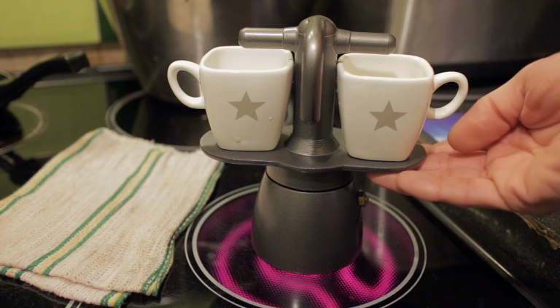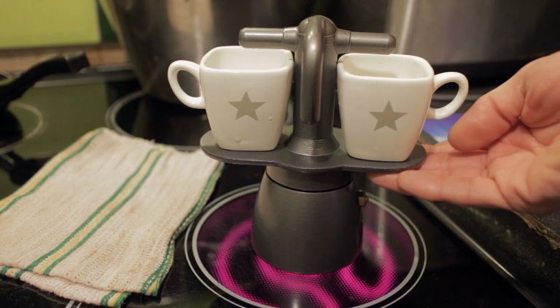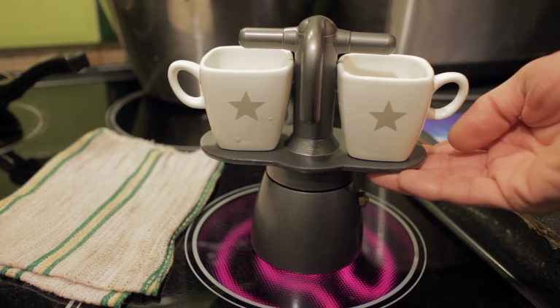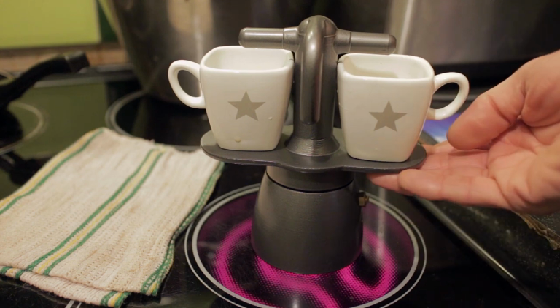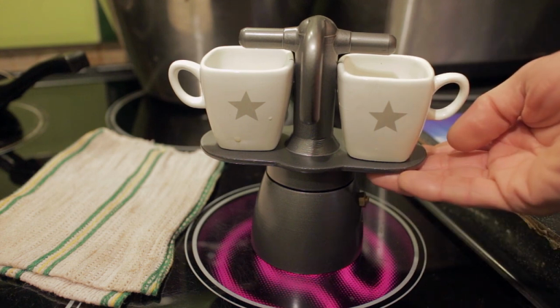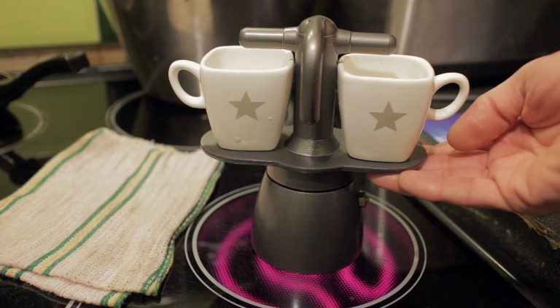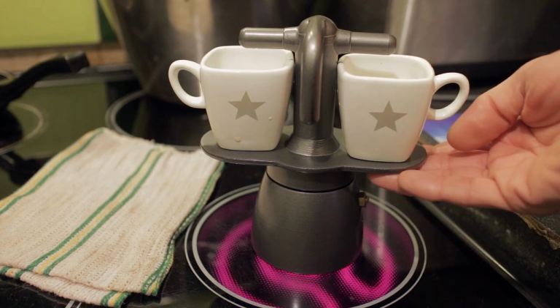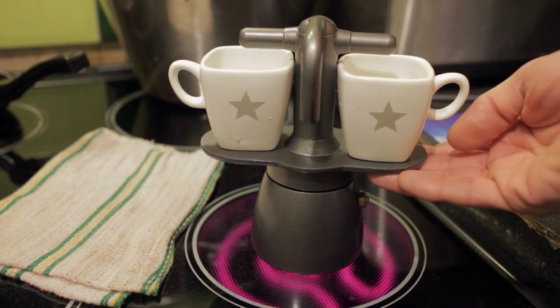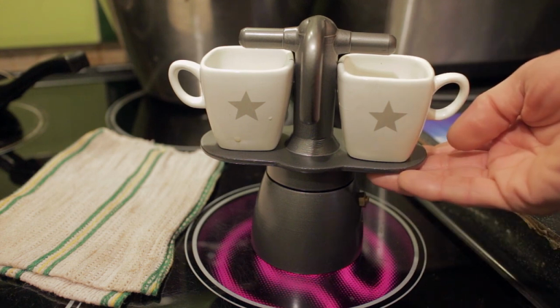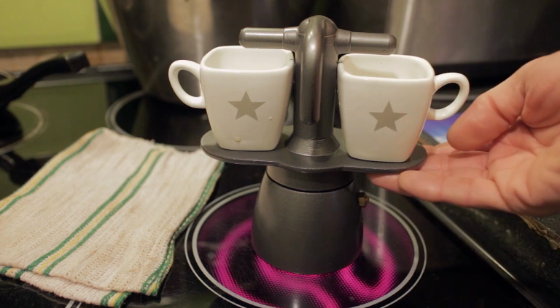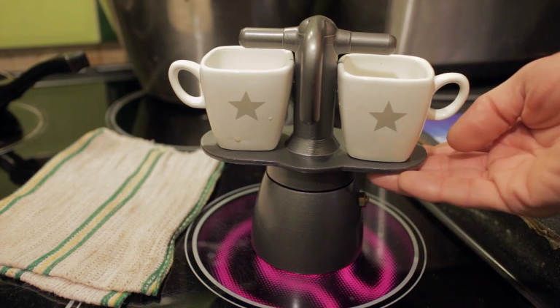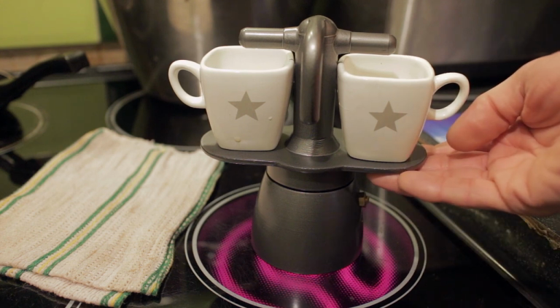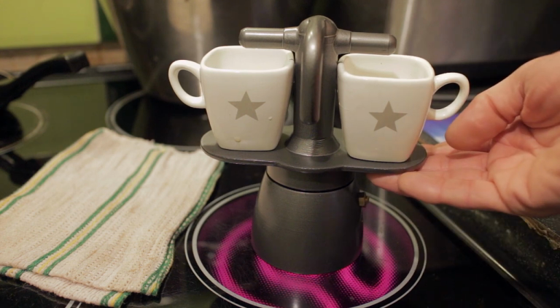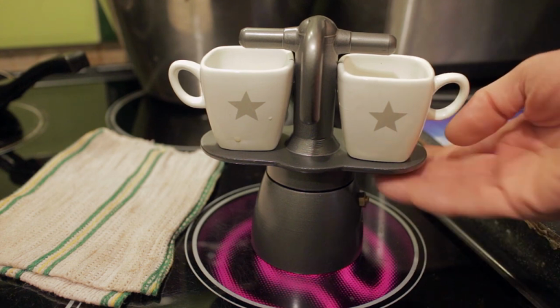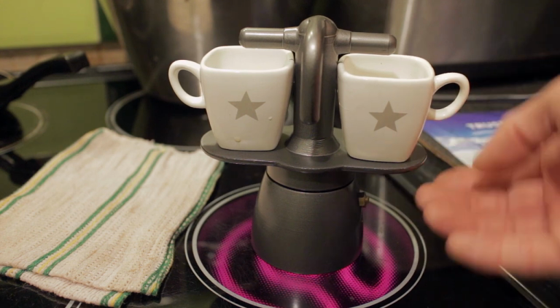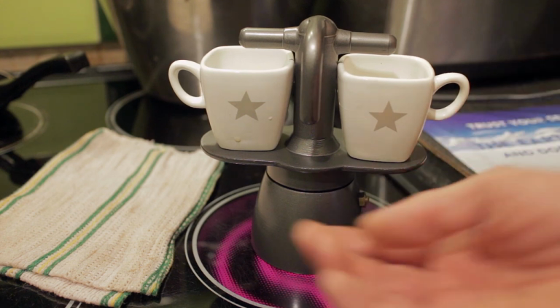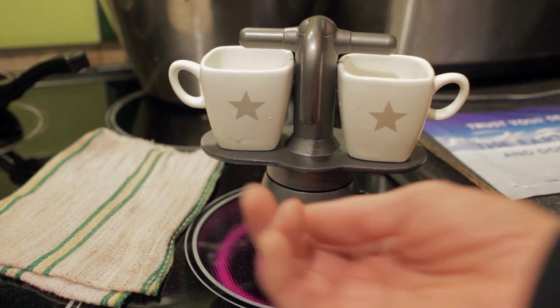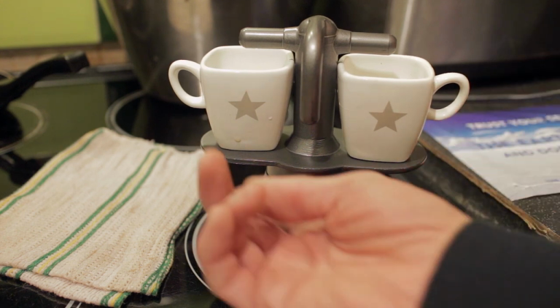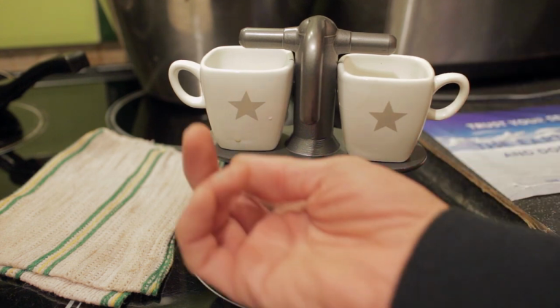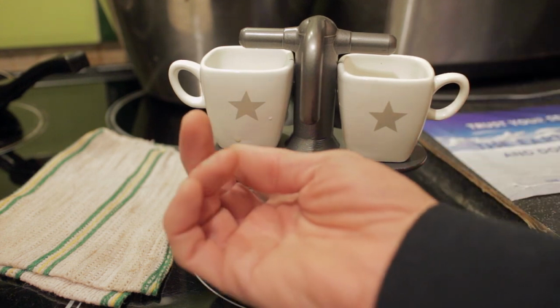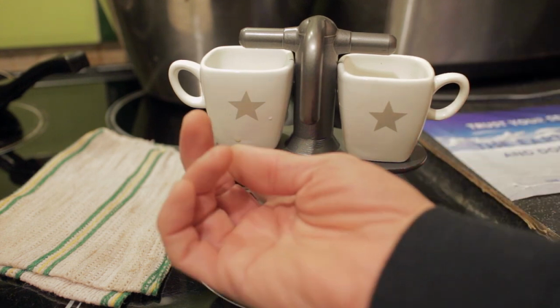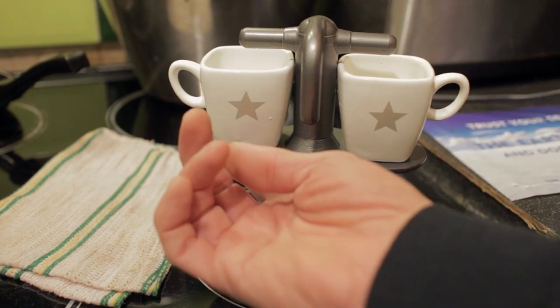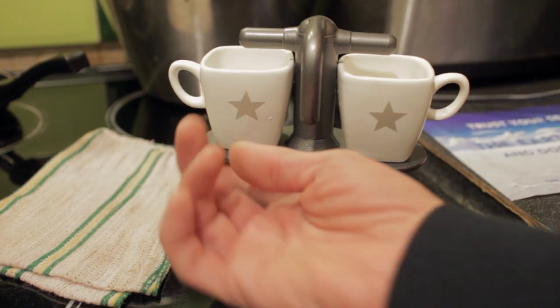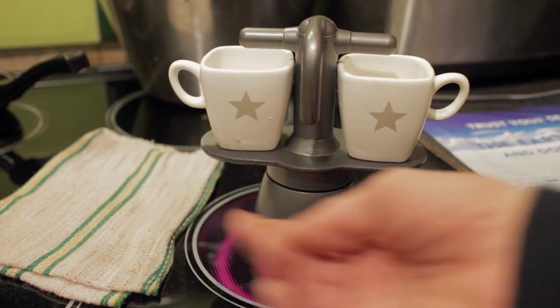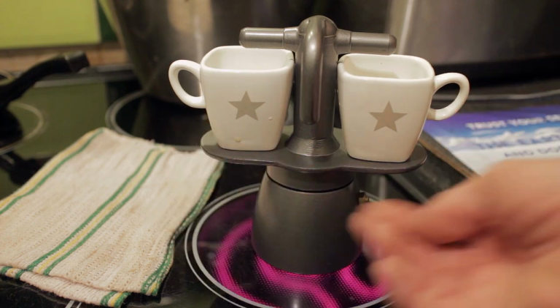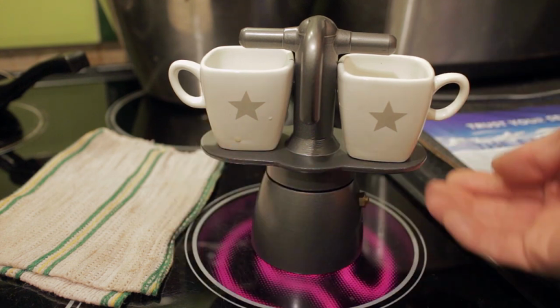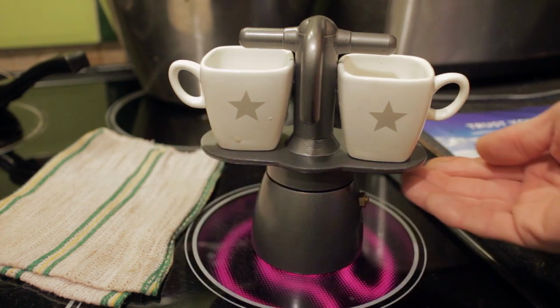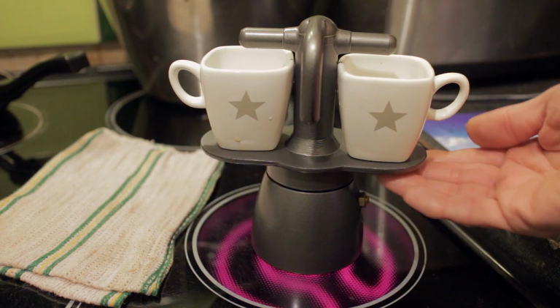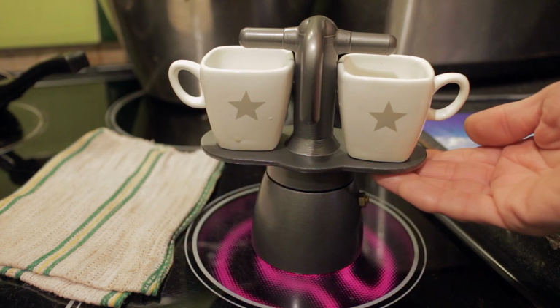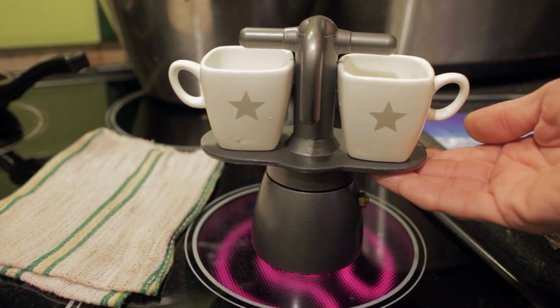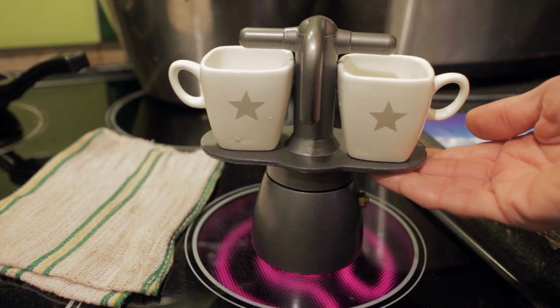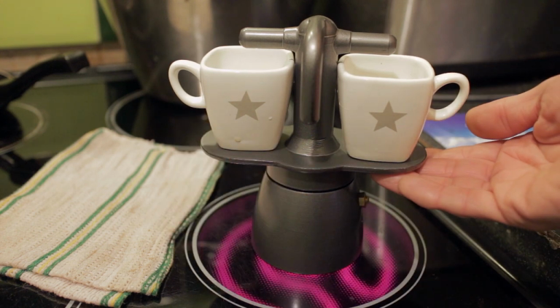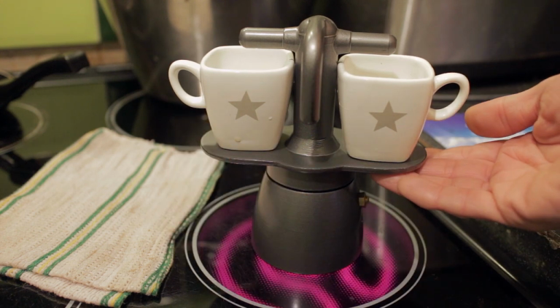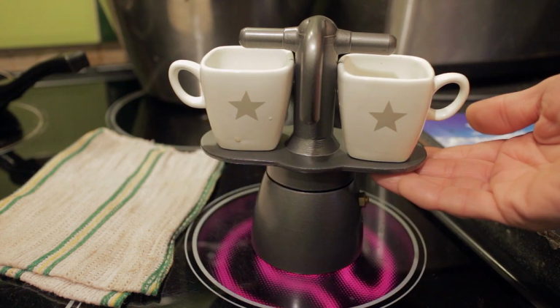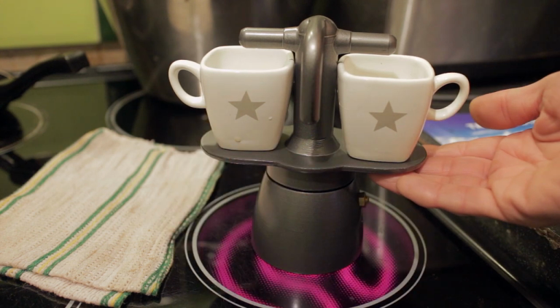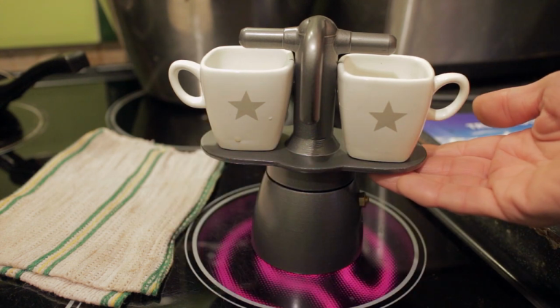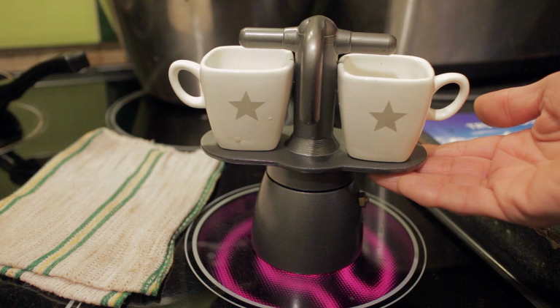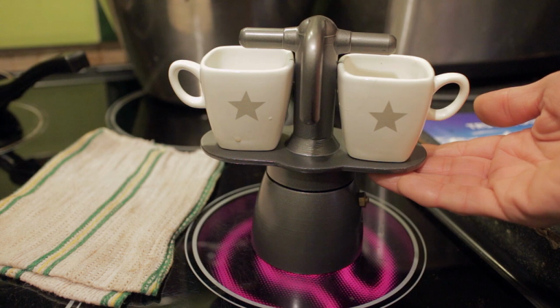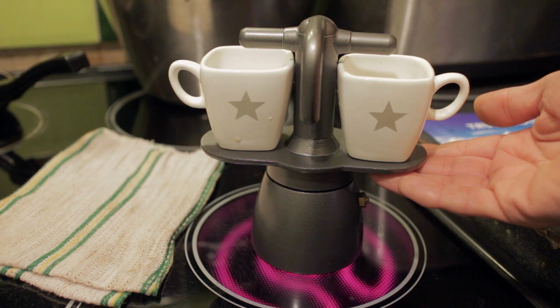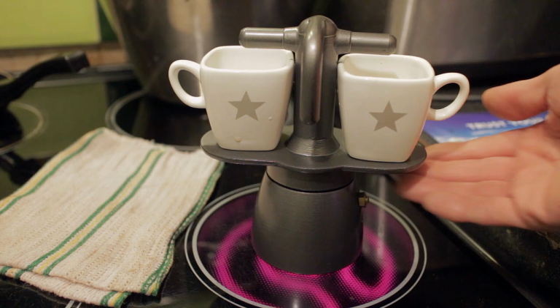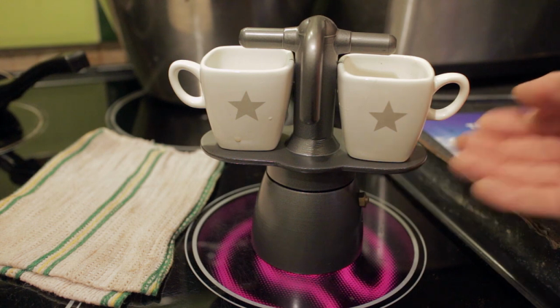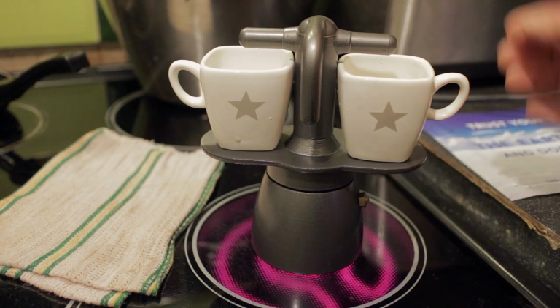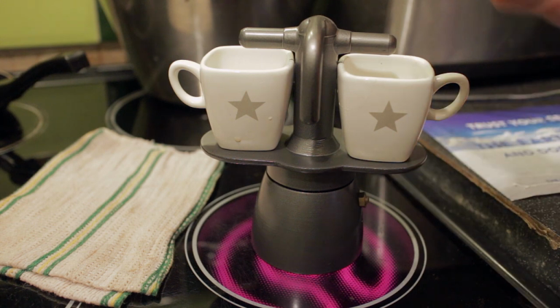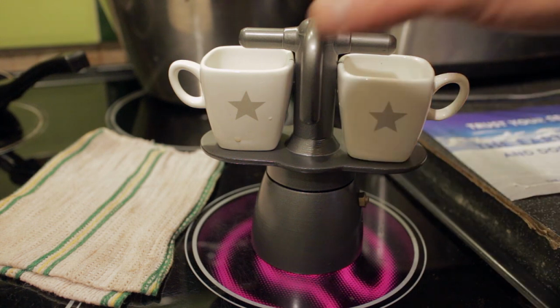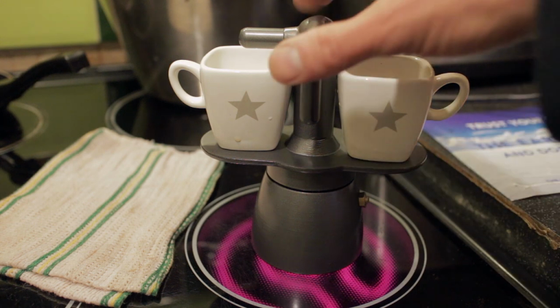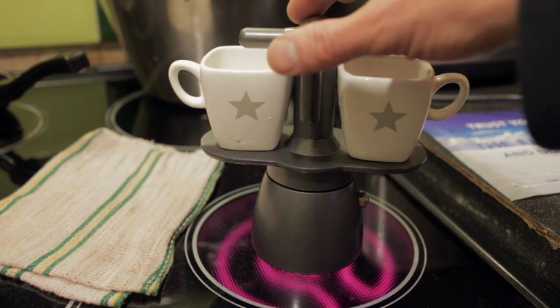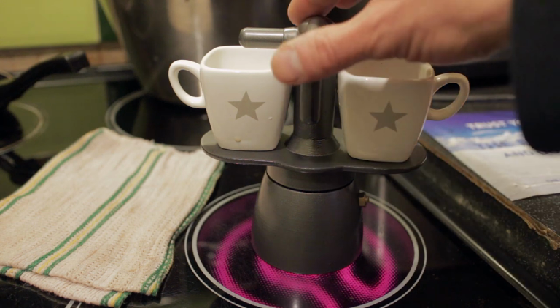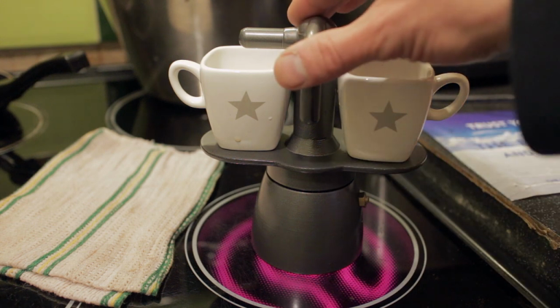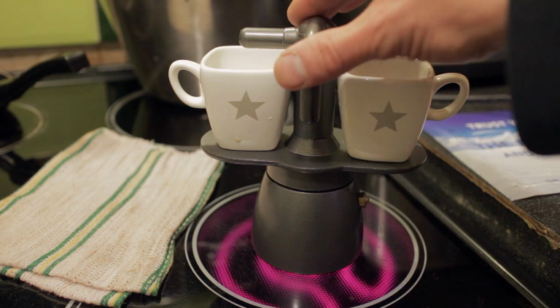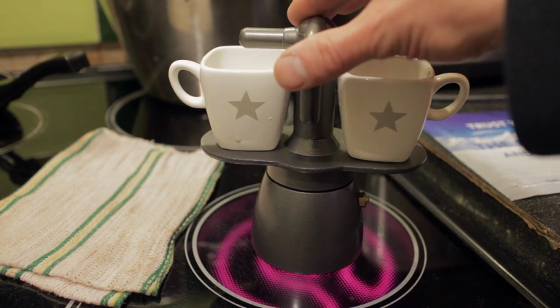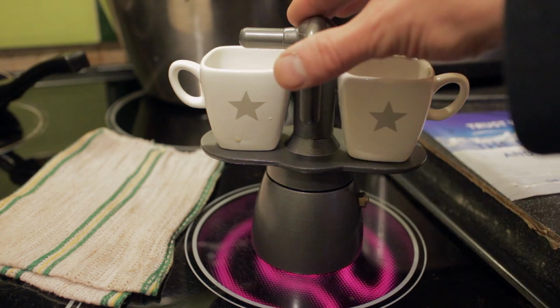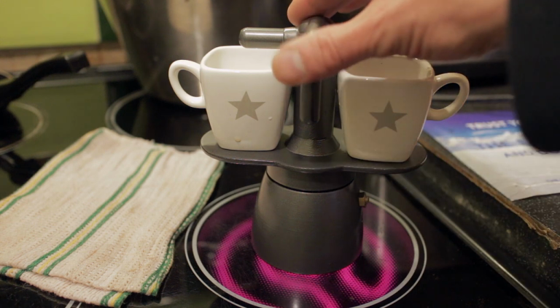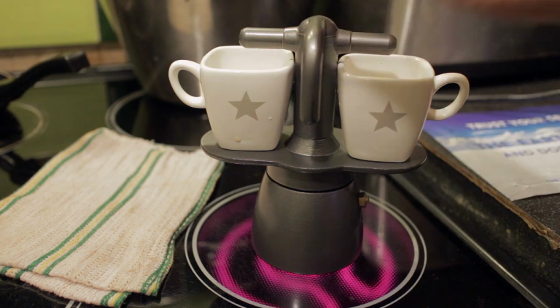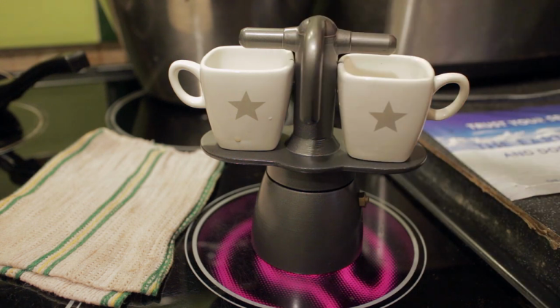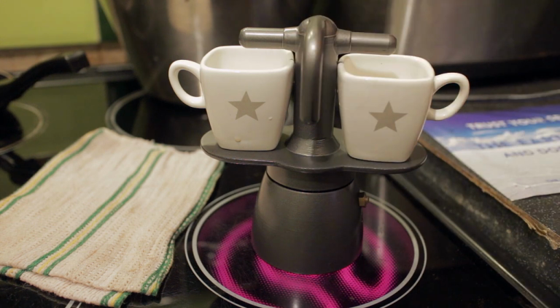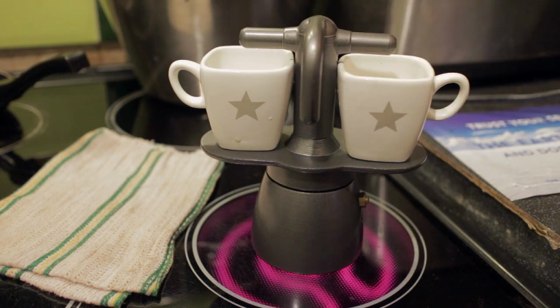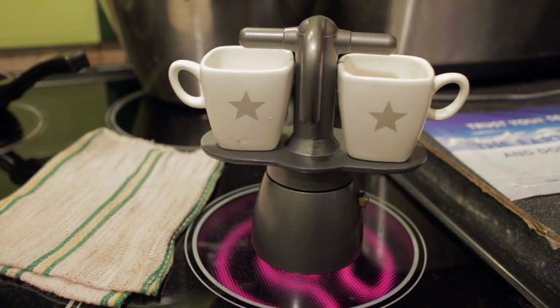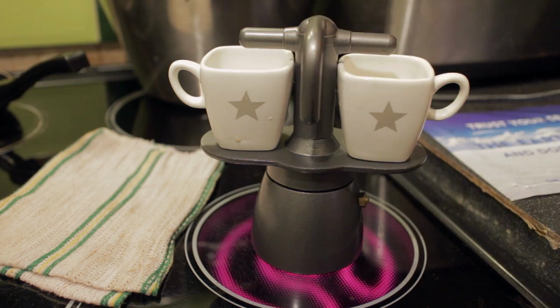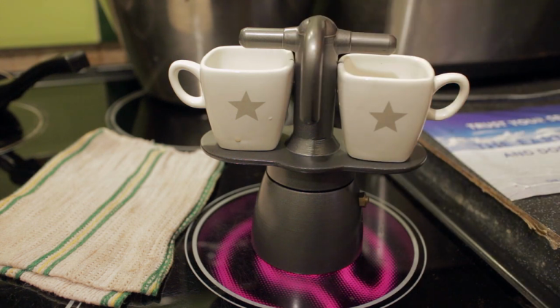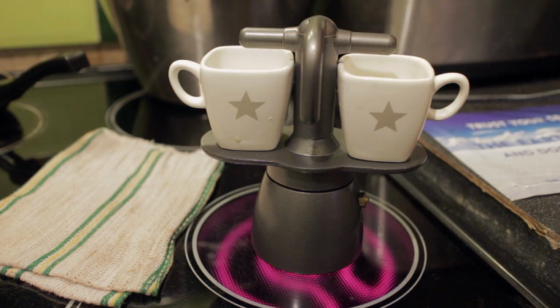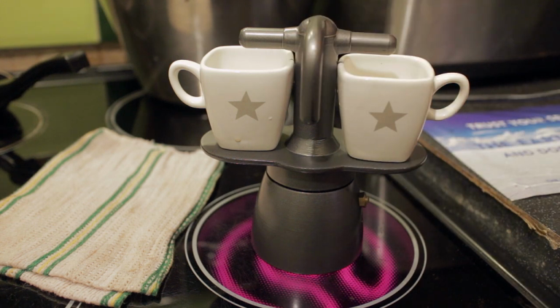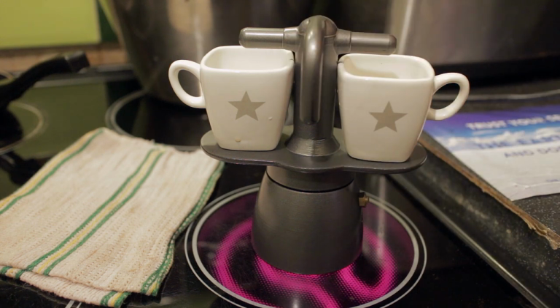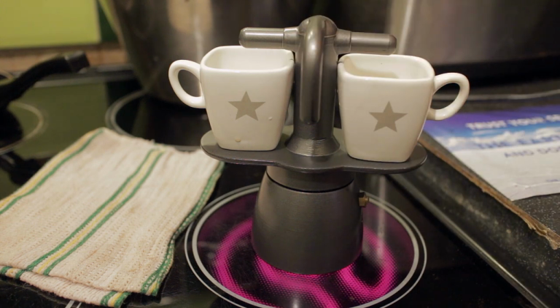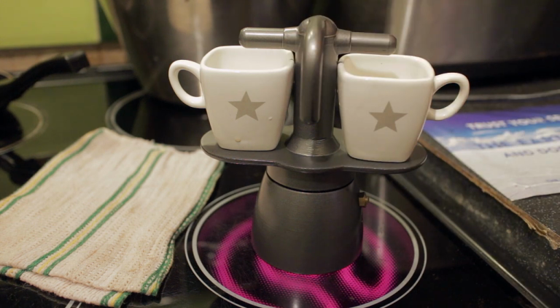As it heats up it's also heating up the plates, which helps to pre-warm the cups as well — so it's a really quite nice little design.